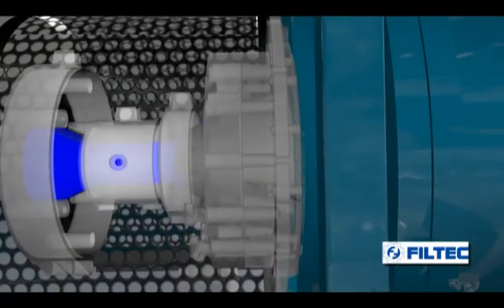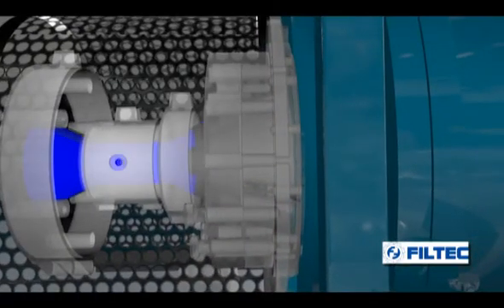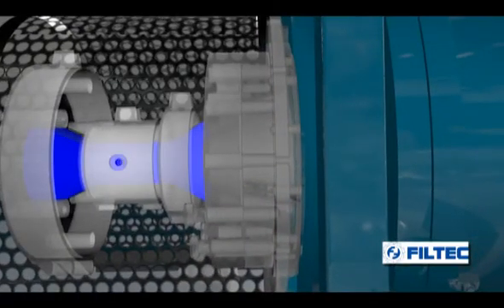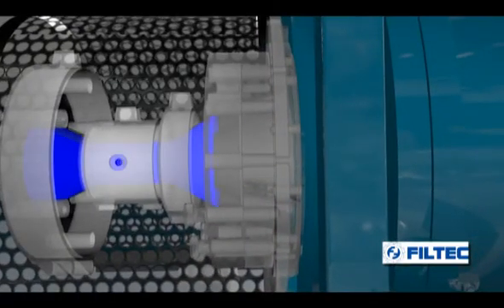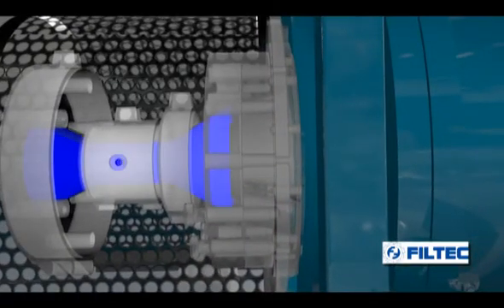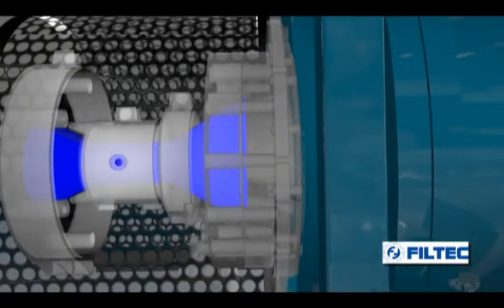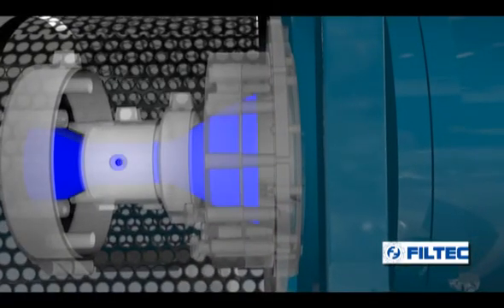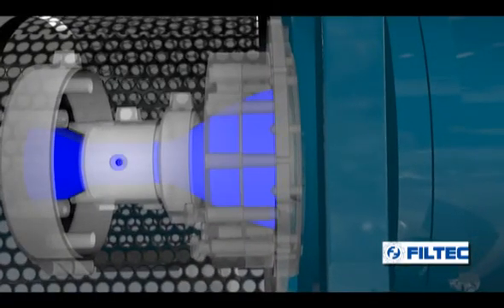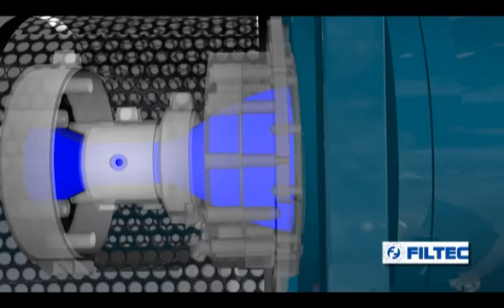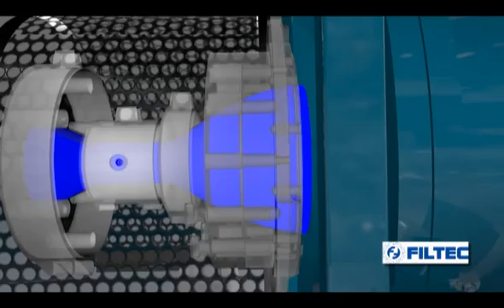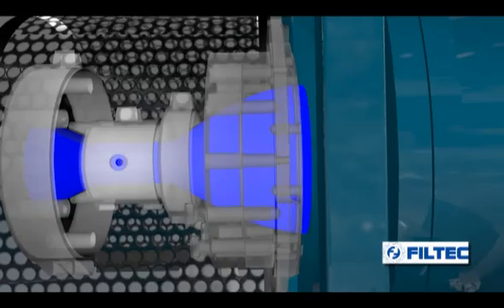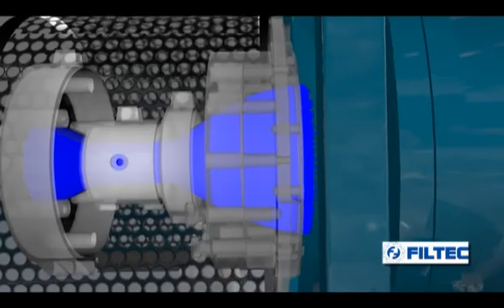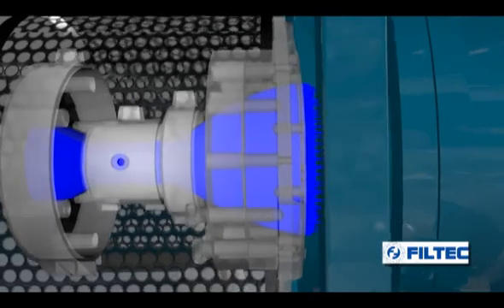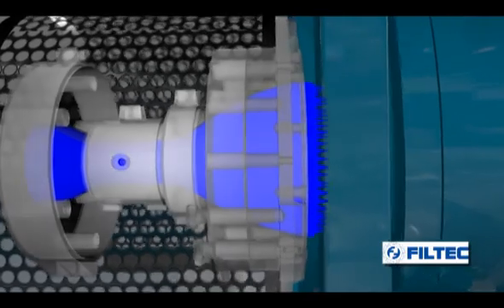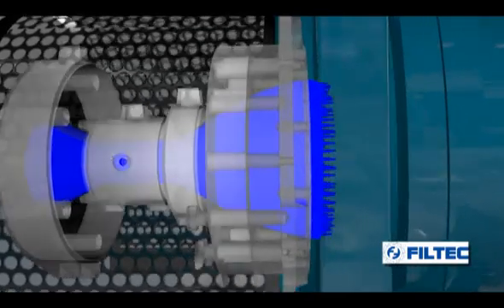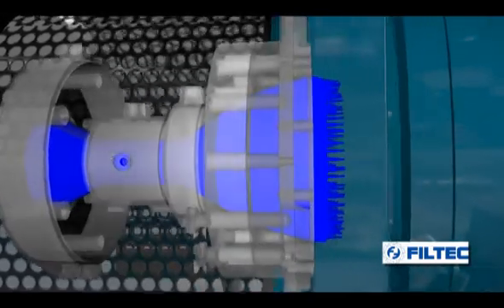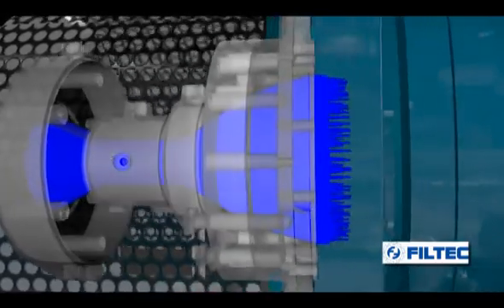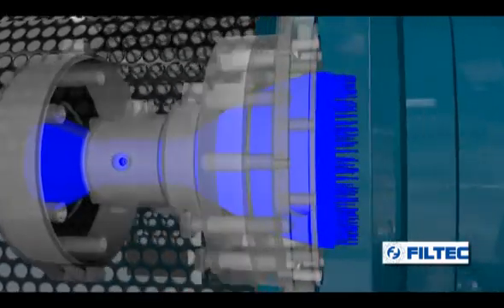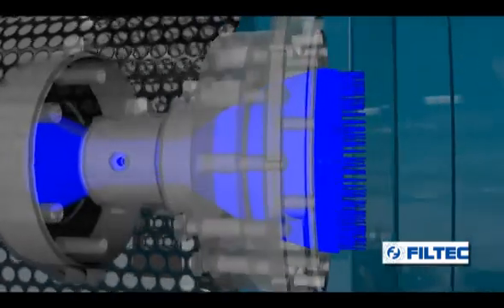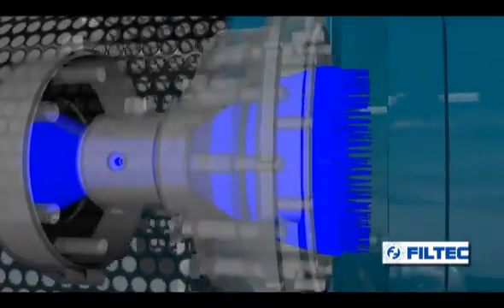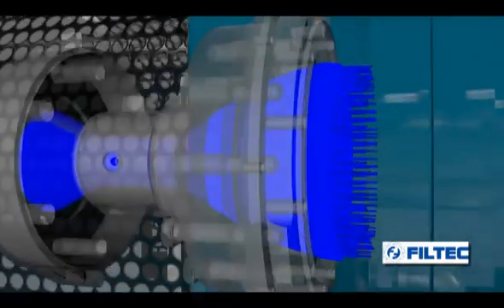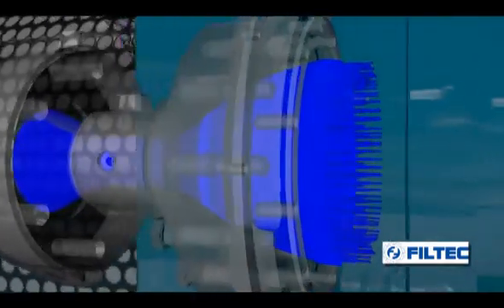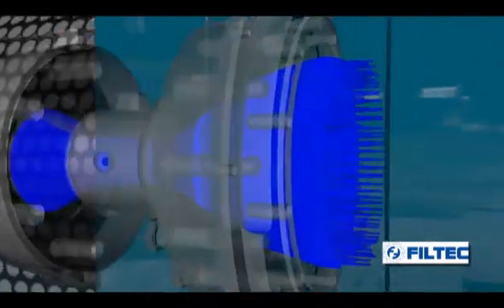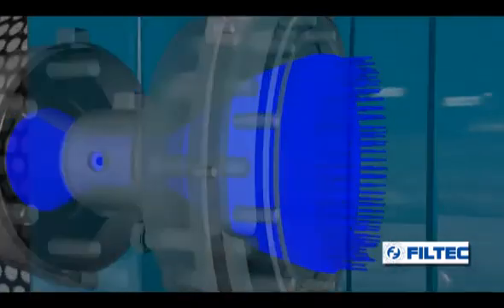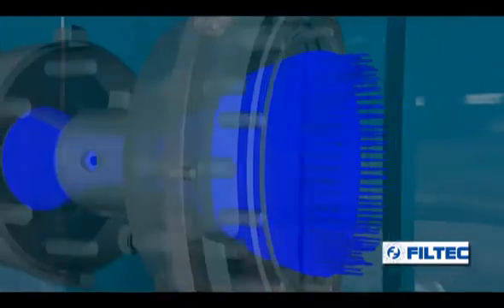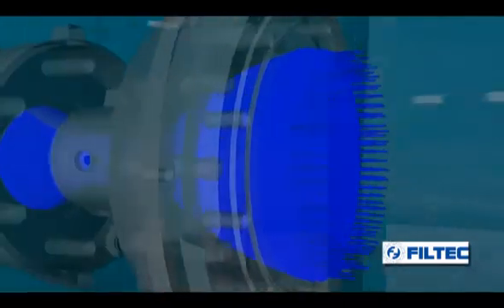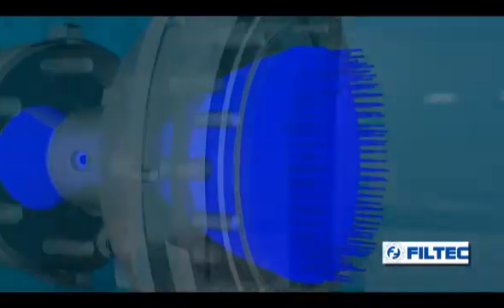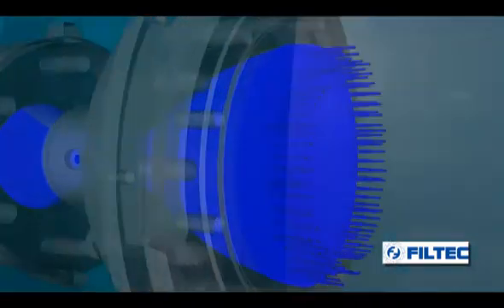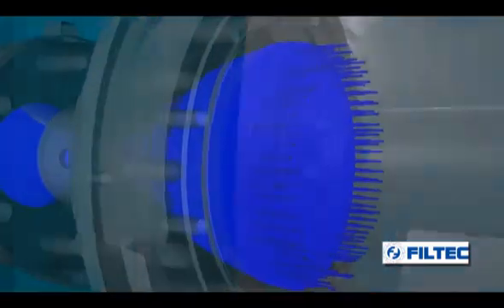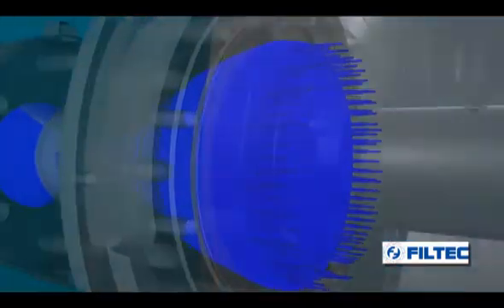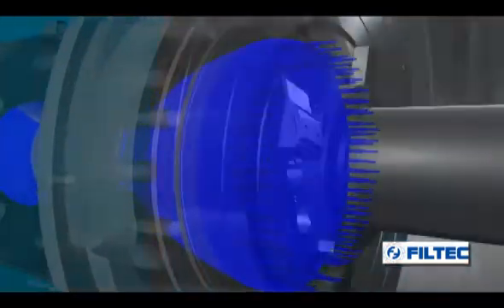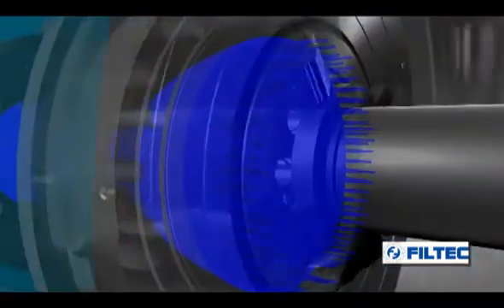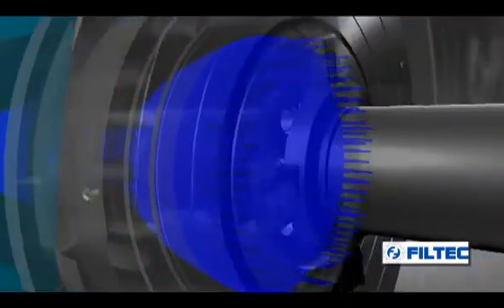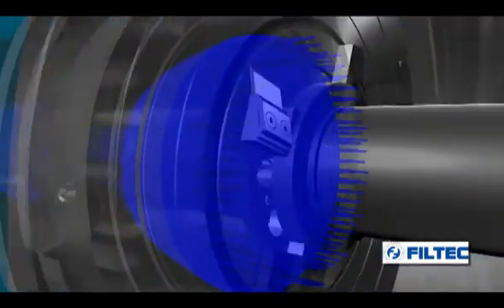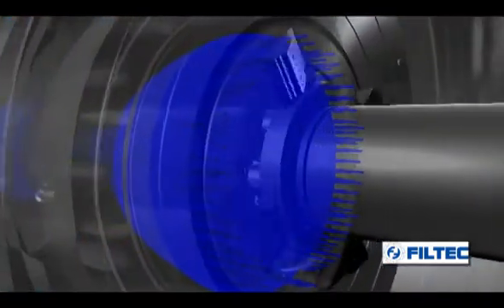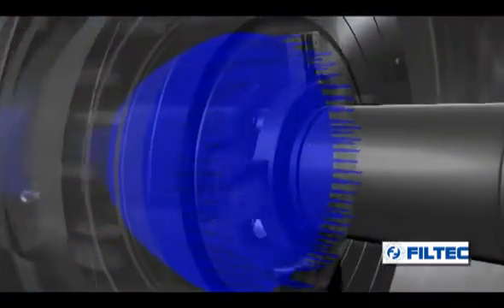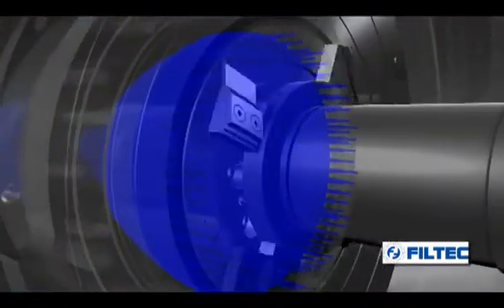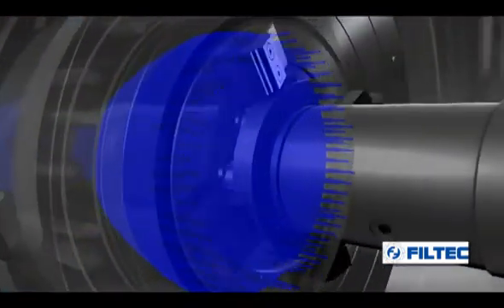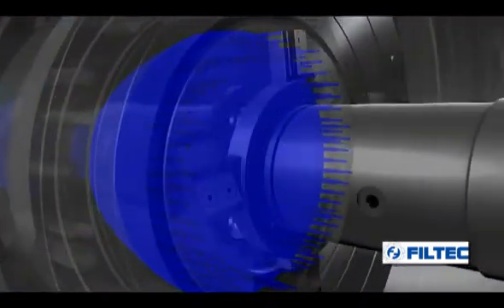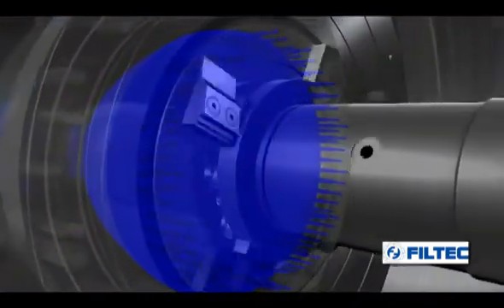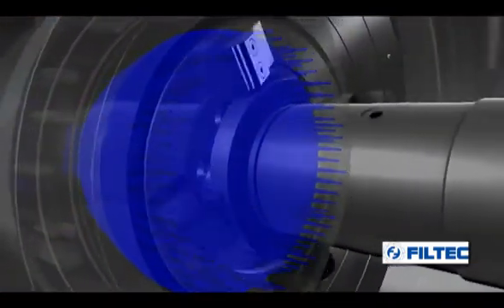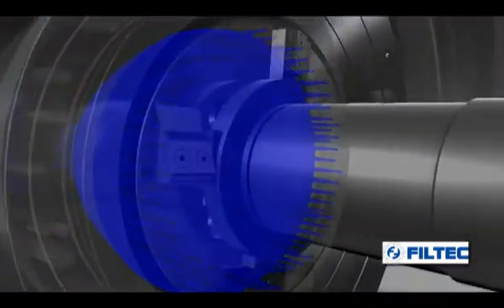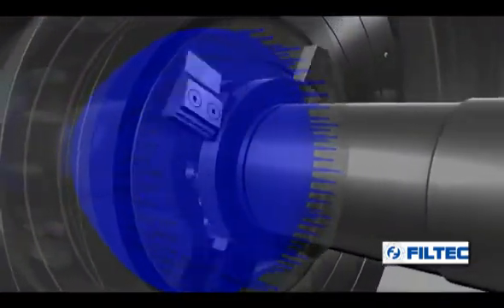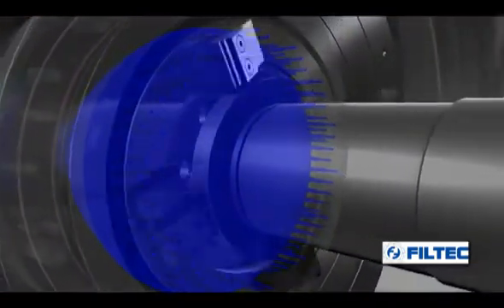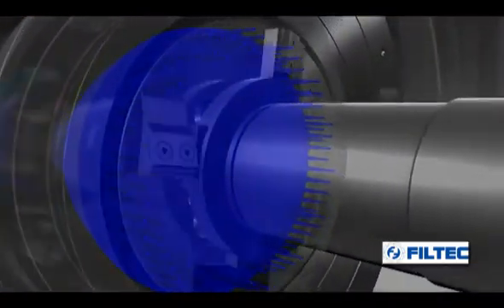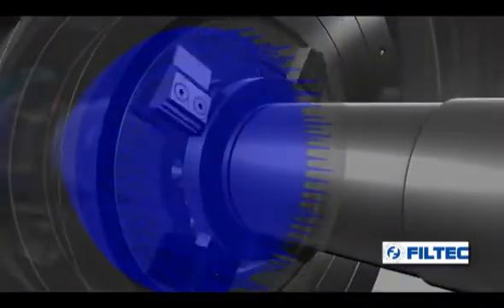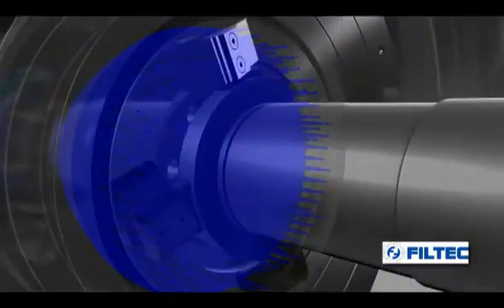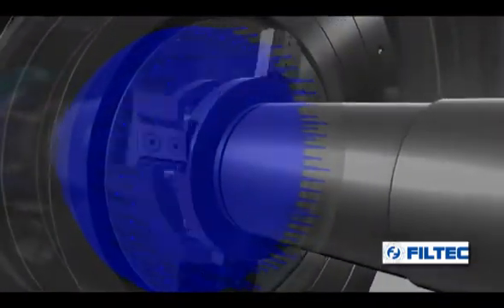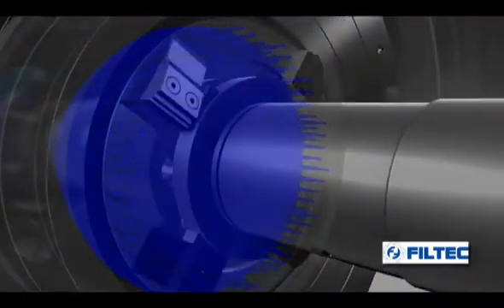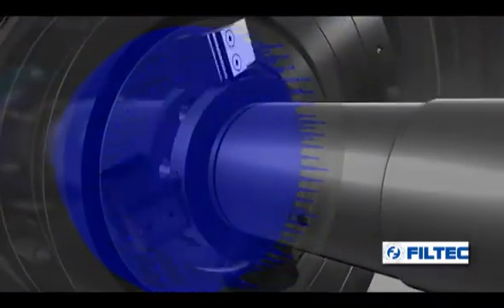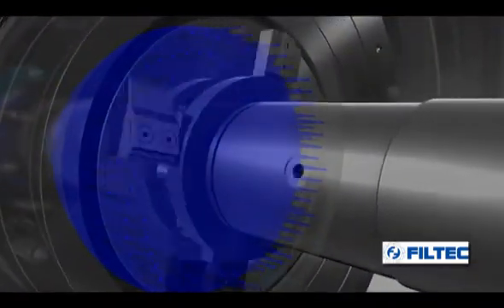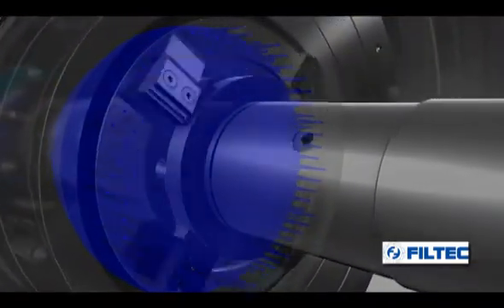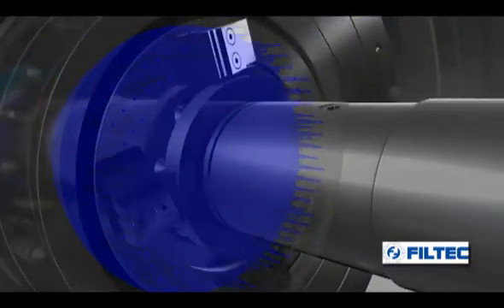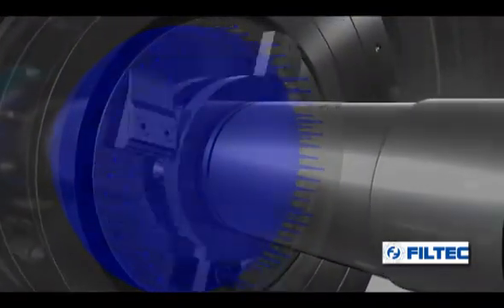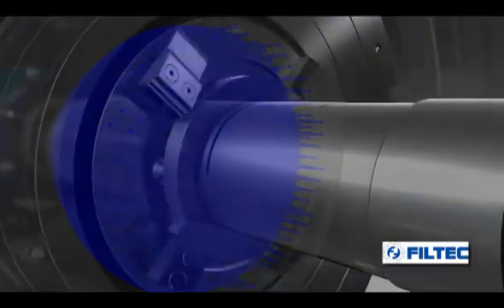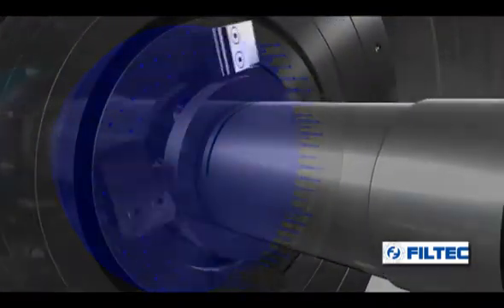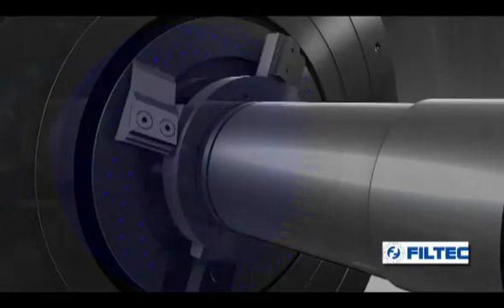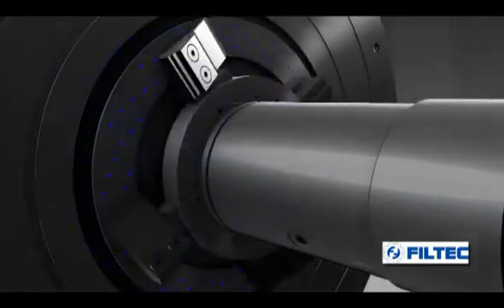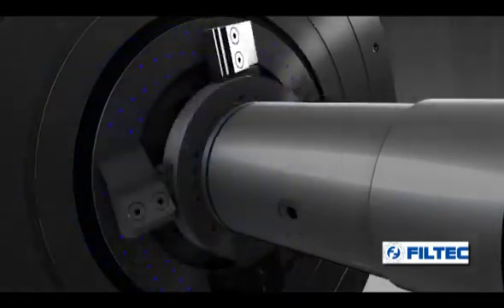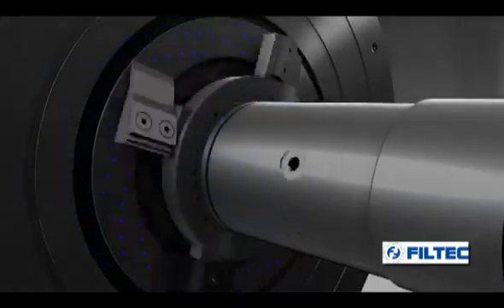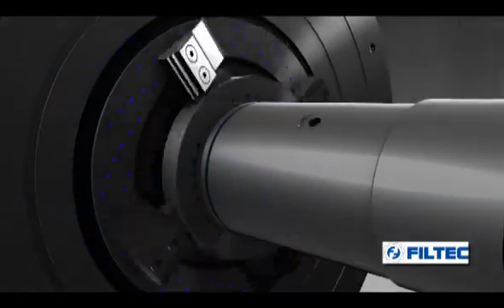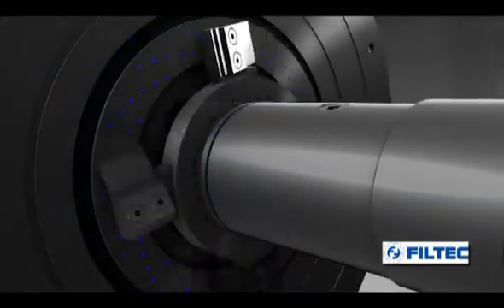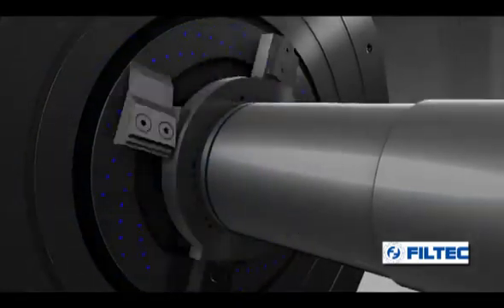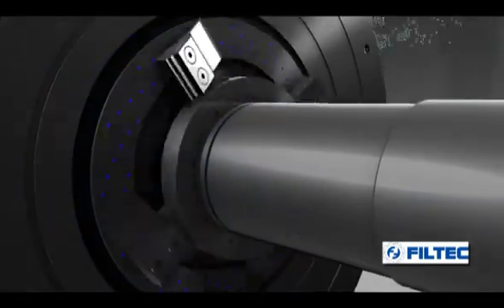The material is melted by an extruder and then enters the granulation chamber, passing through the holes of a die plate.